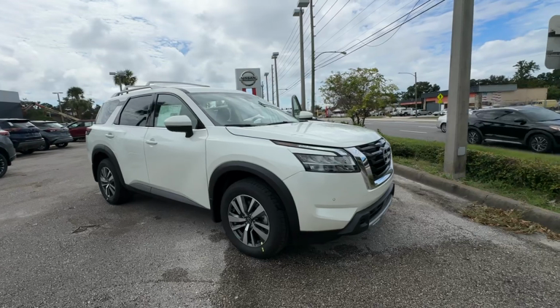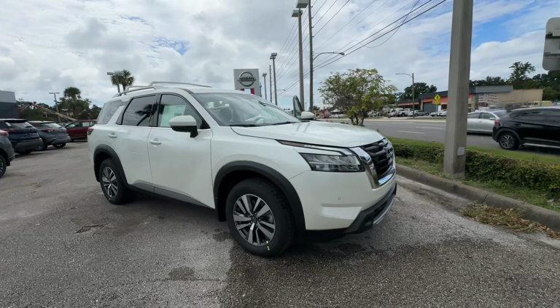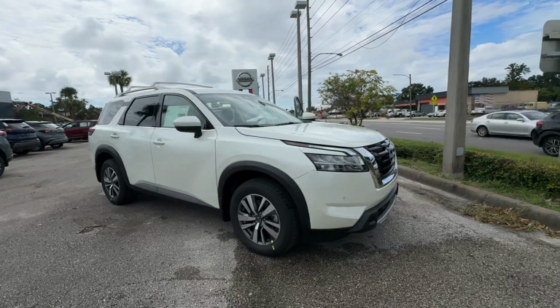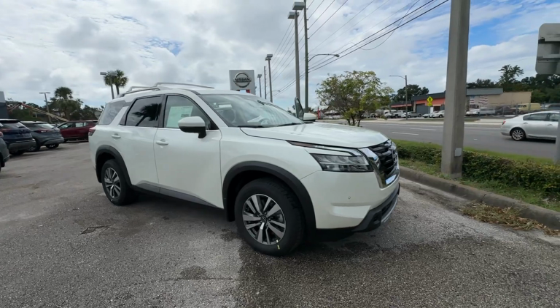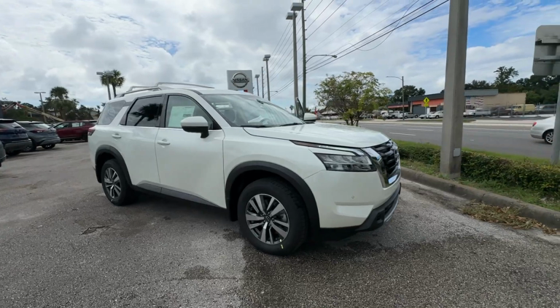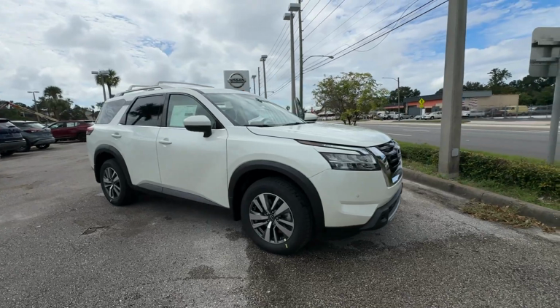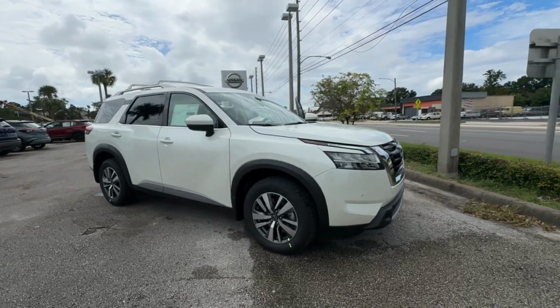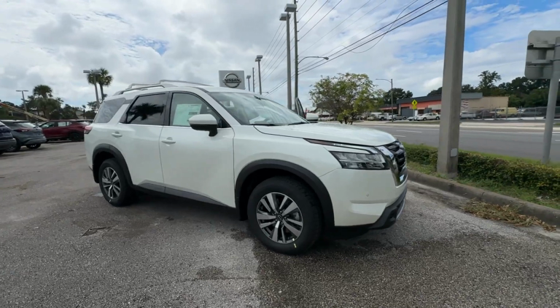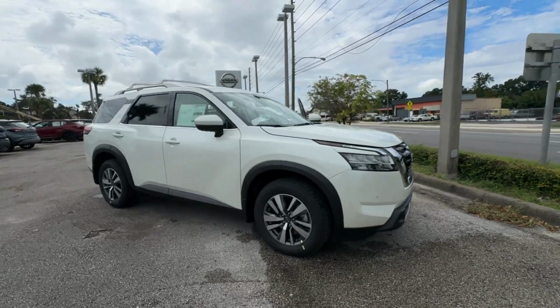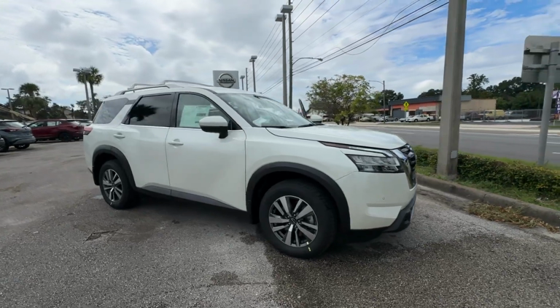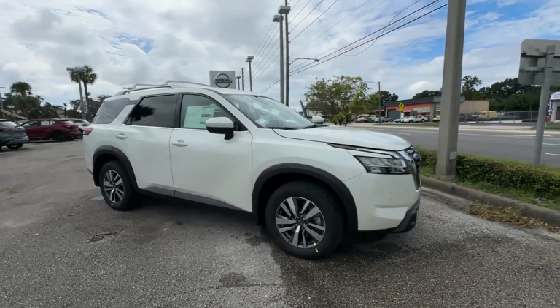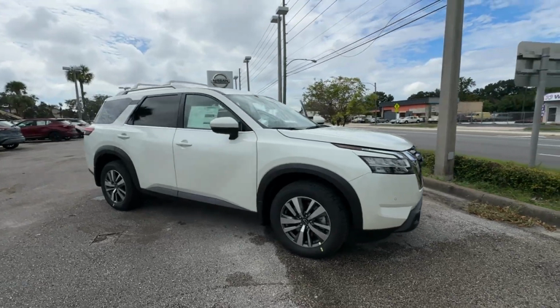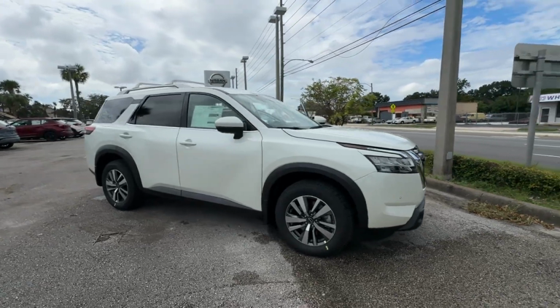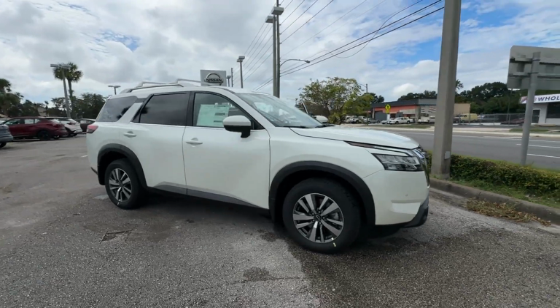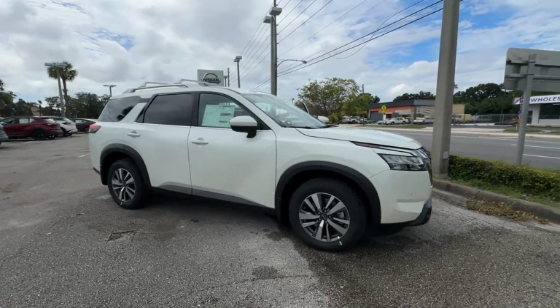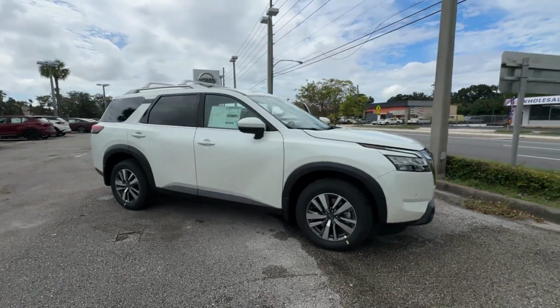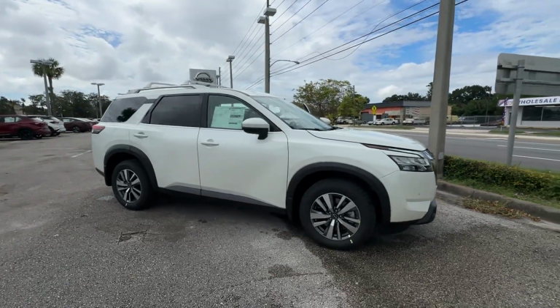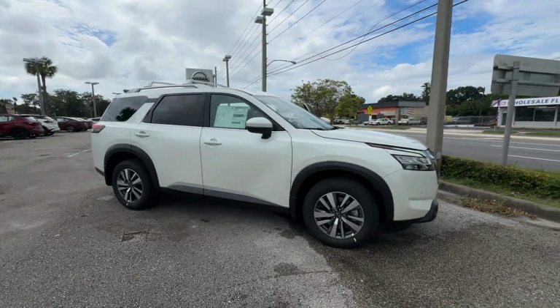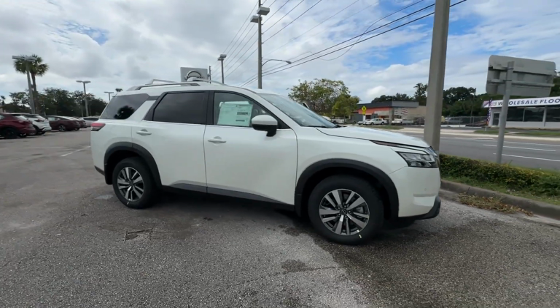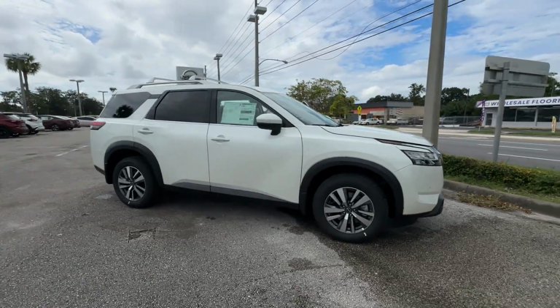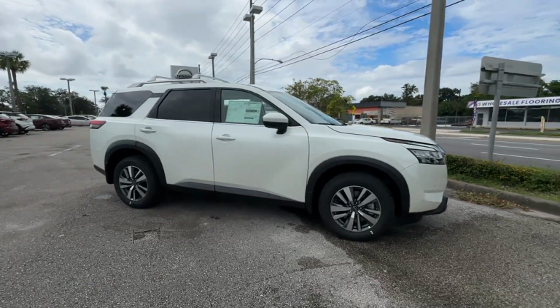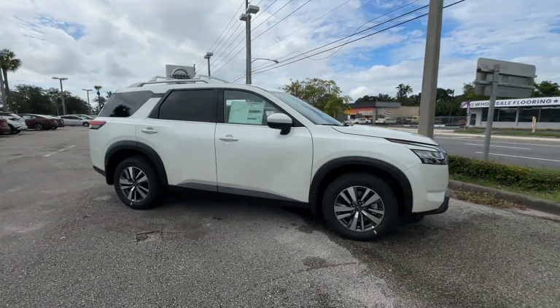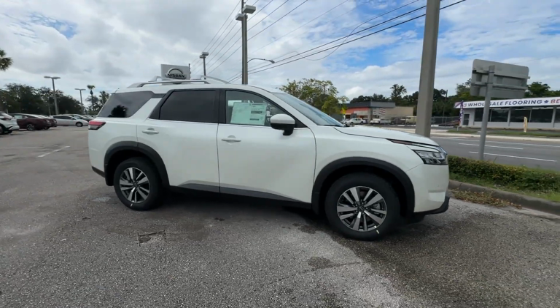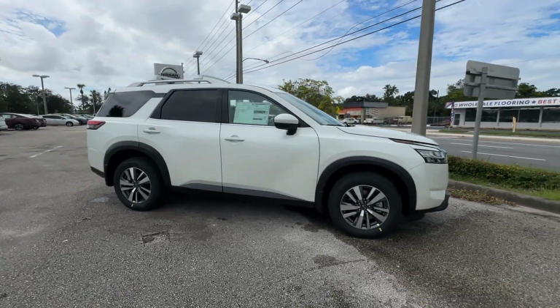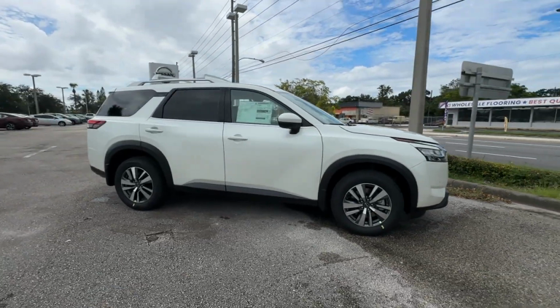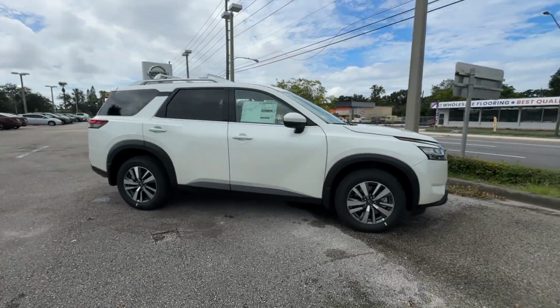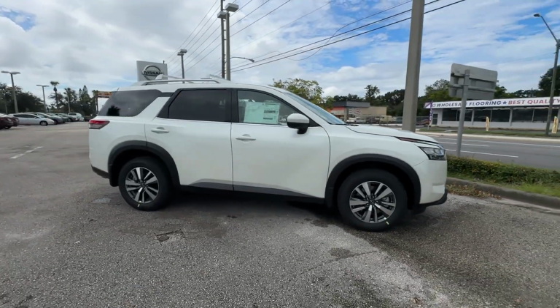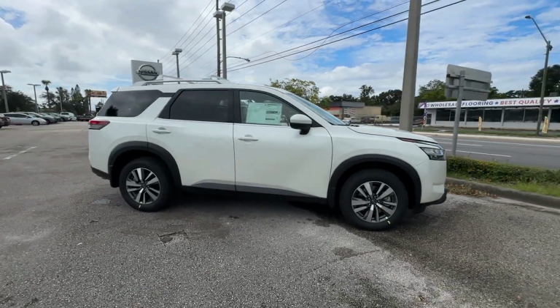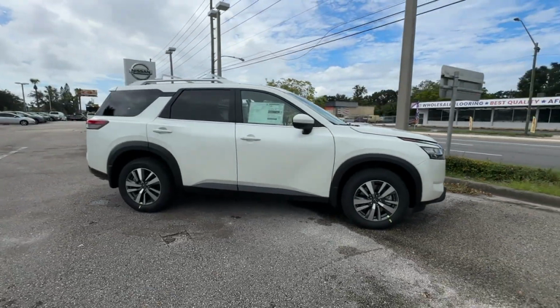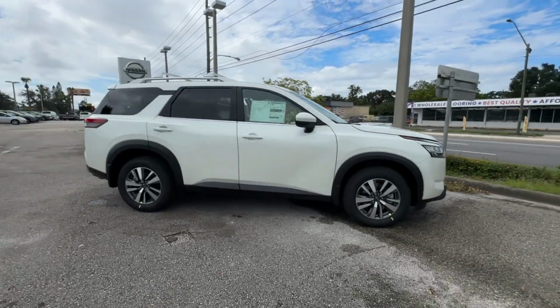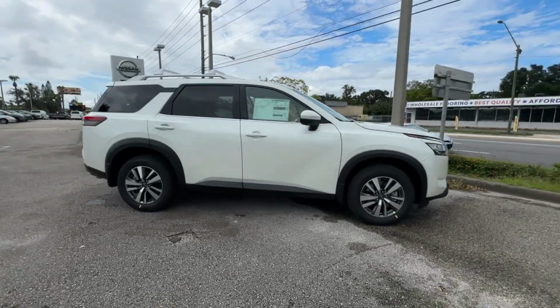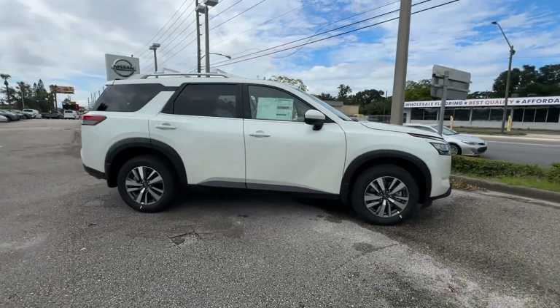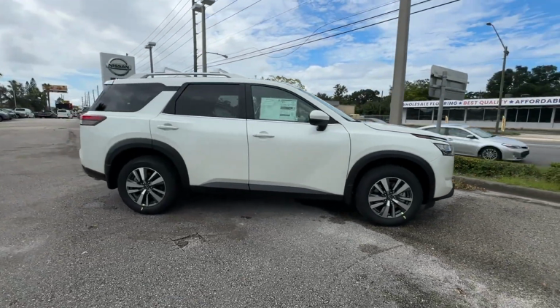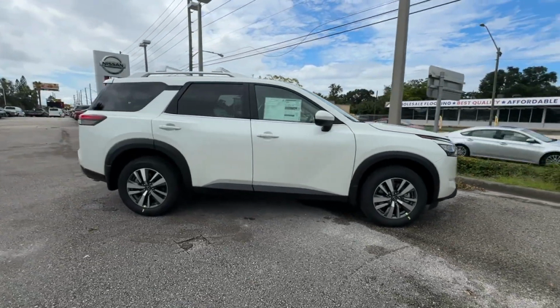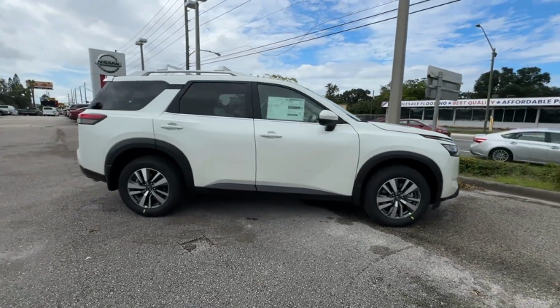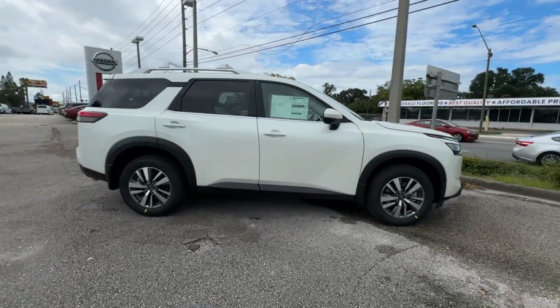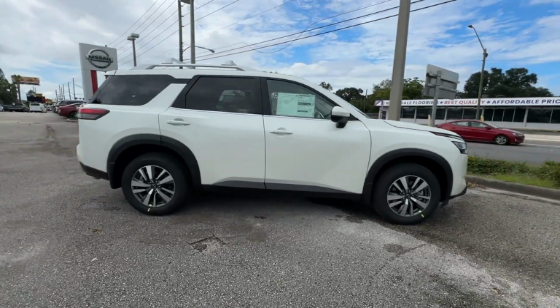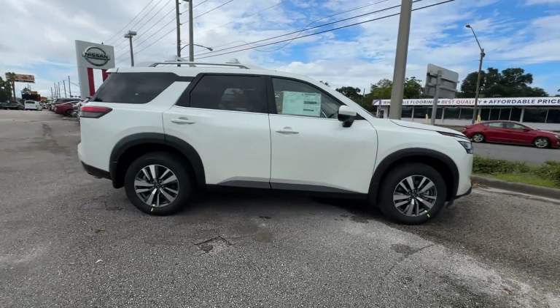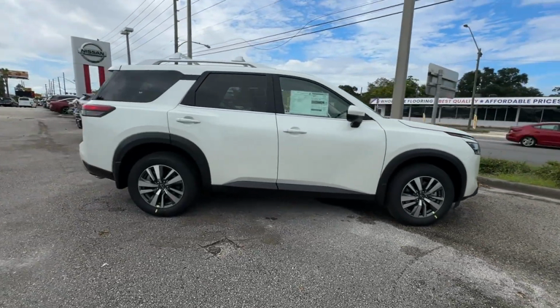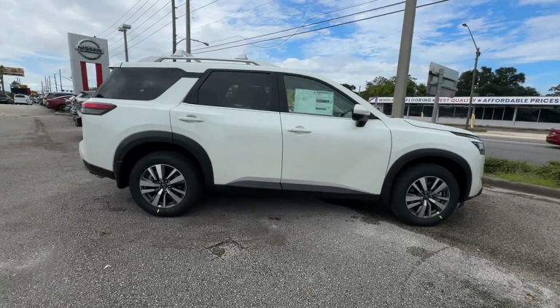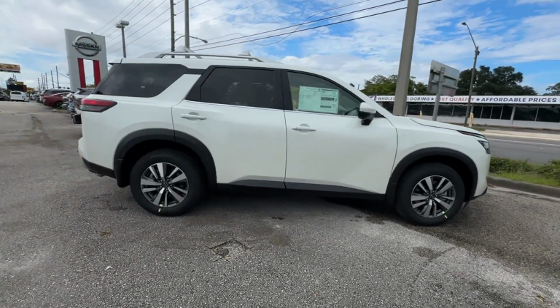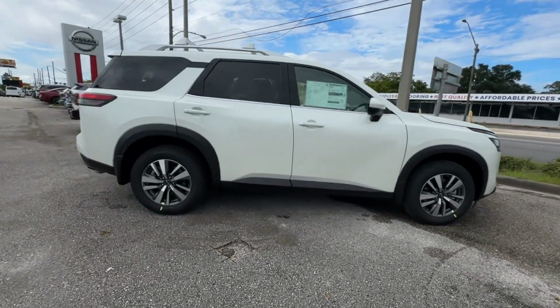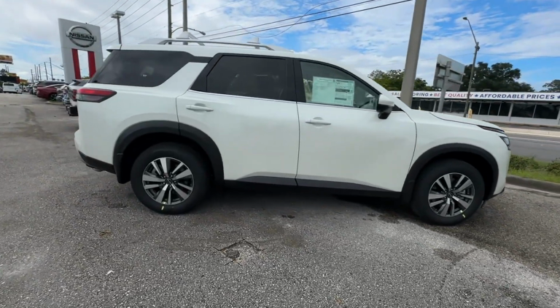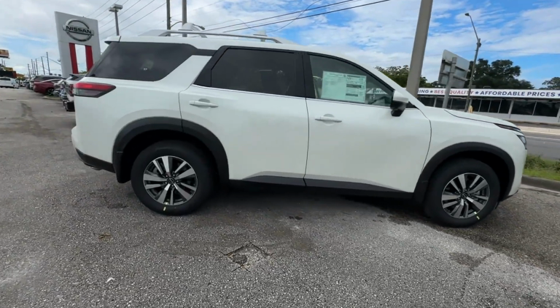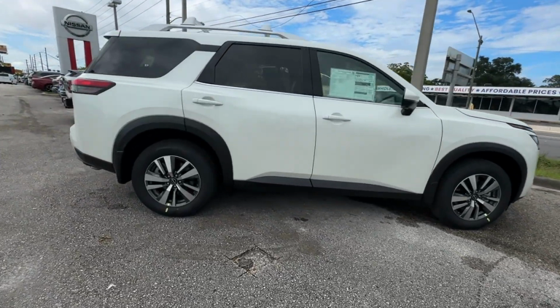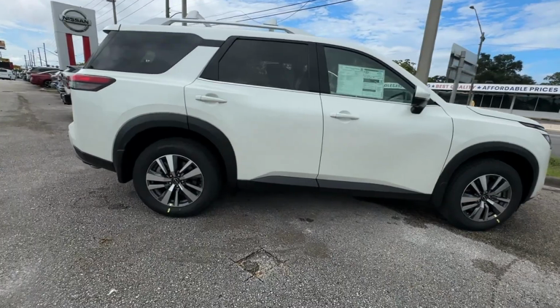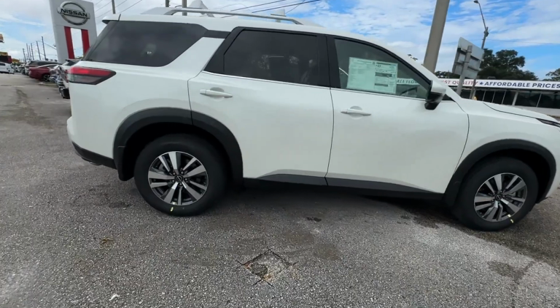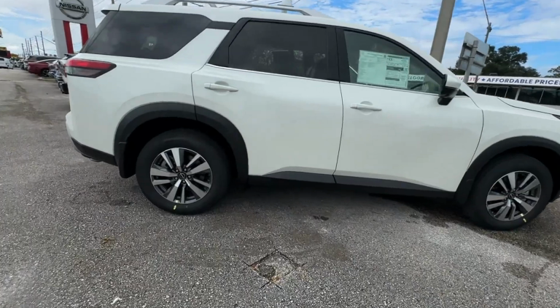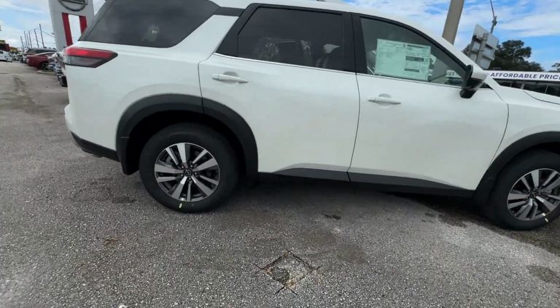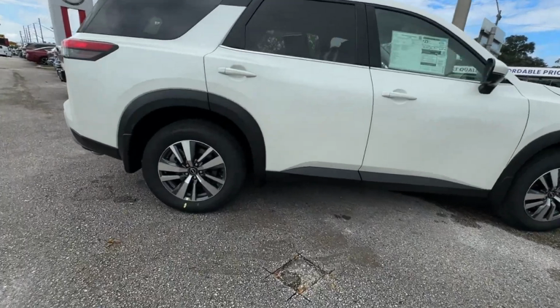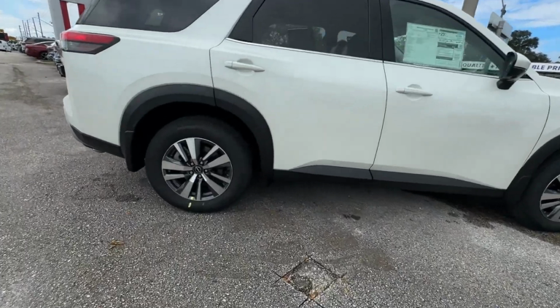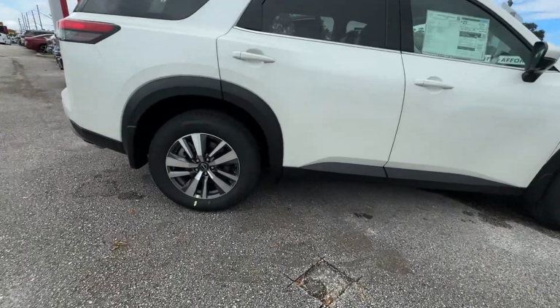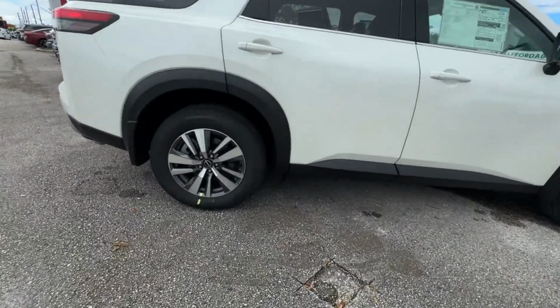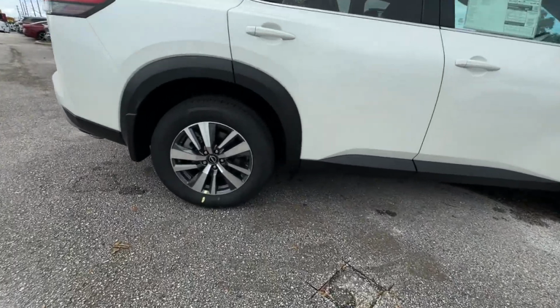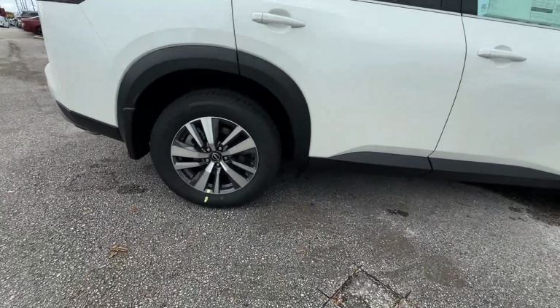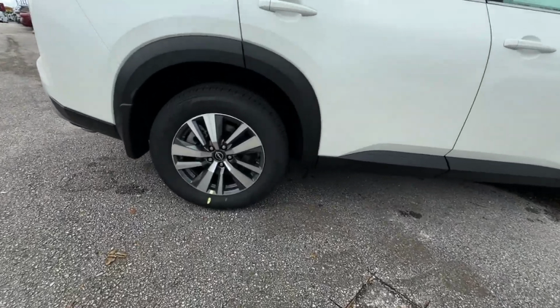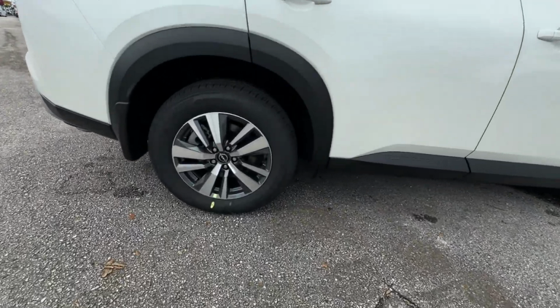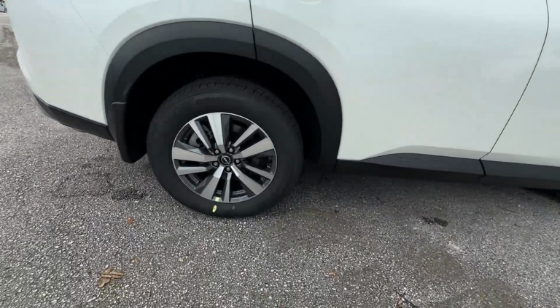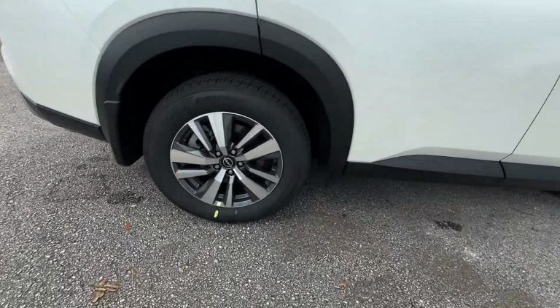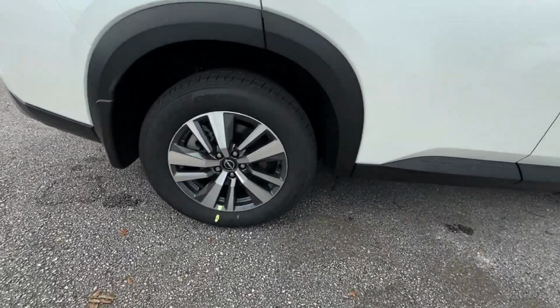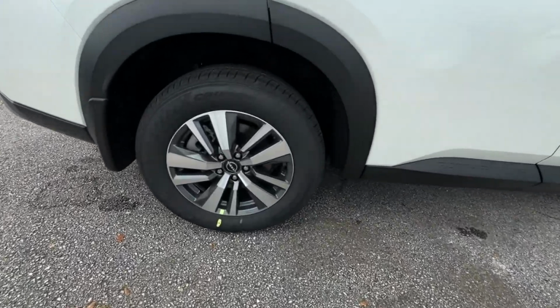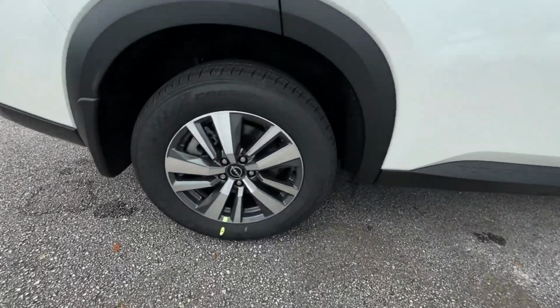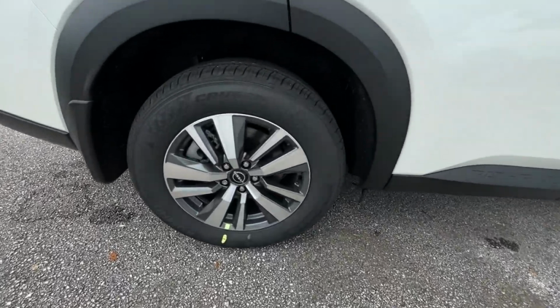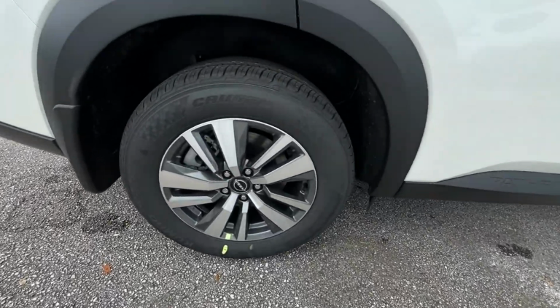2024 Nissan Pathfinder. This SUV offers space as well as power and performance.